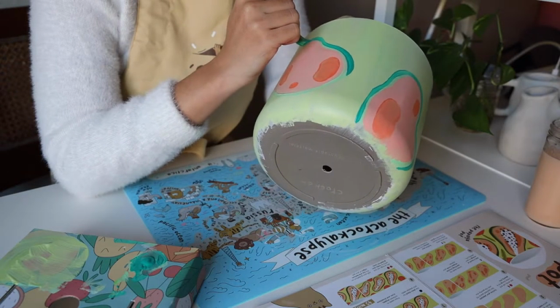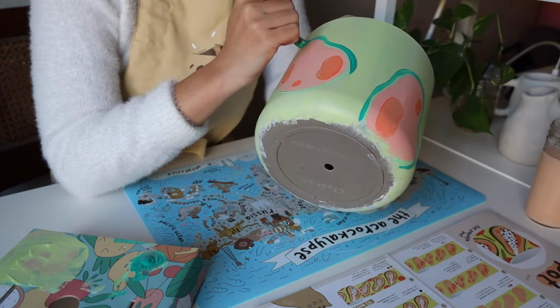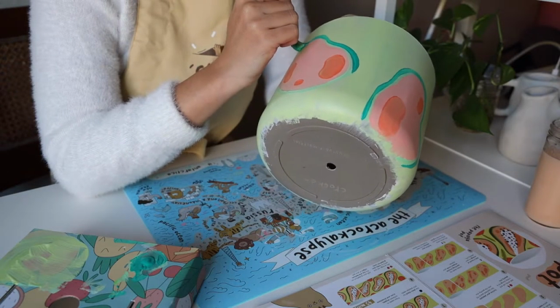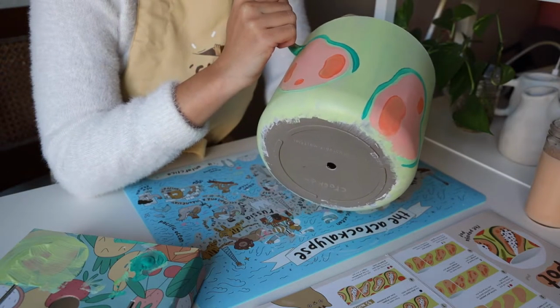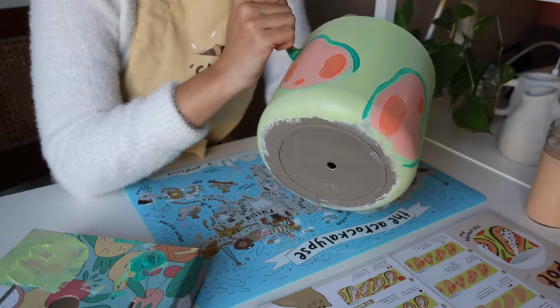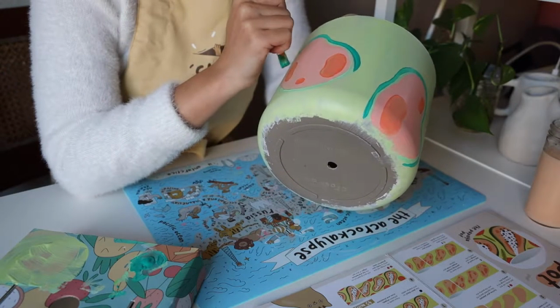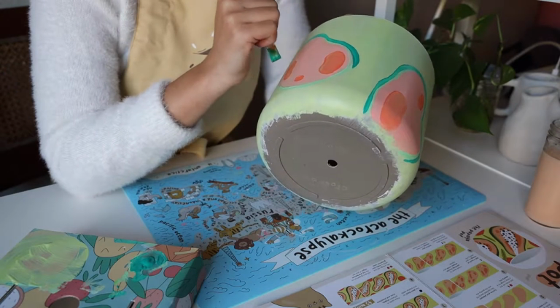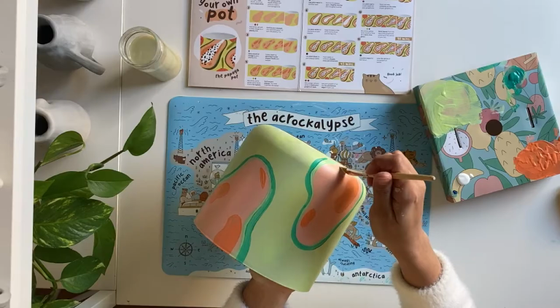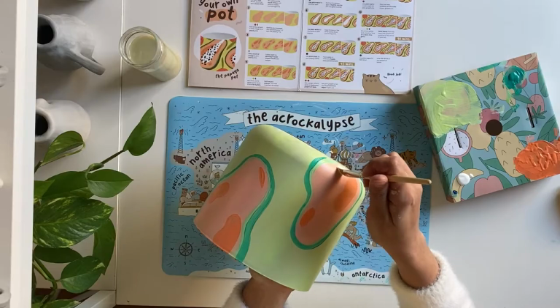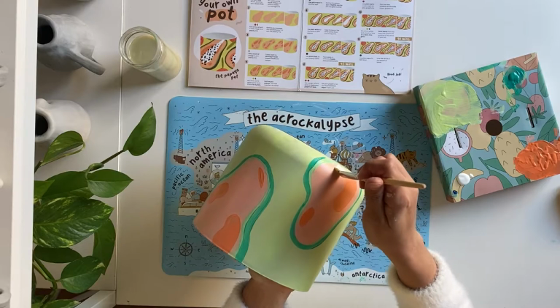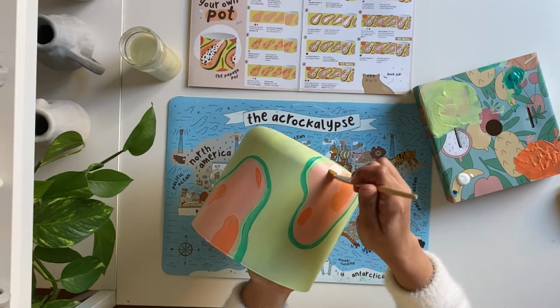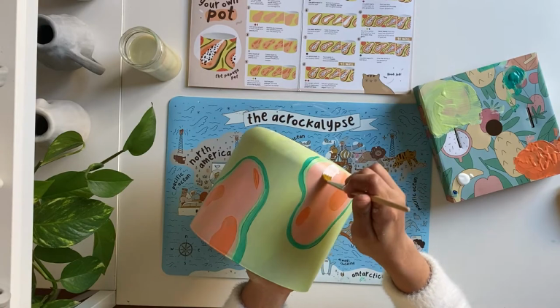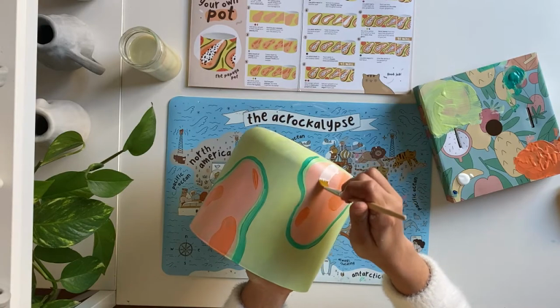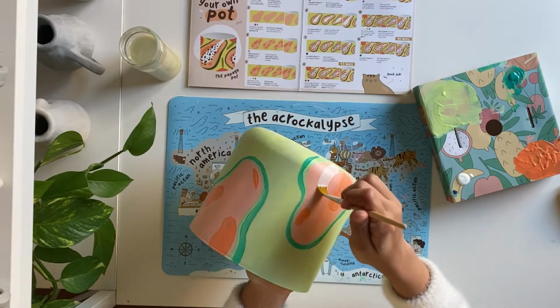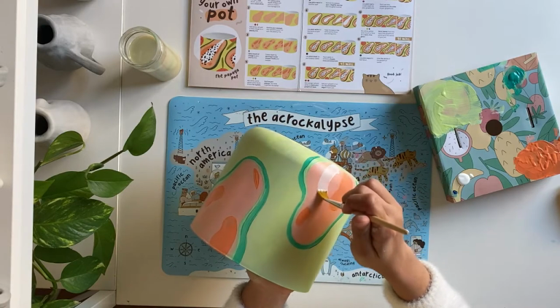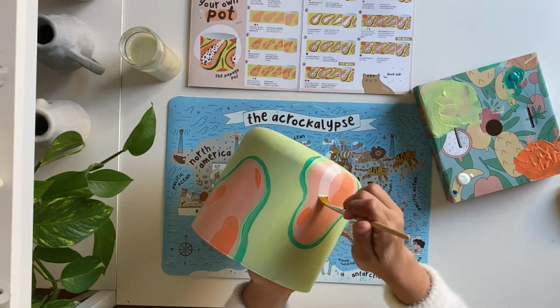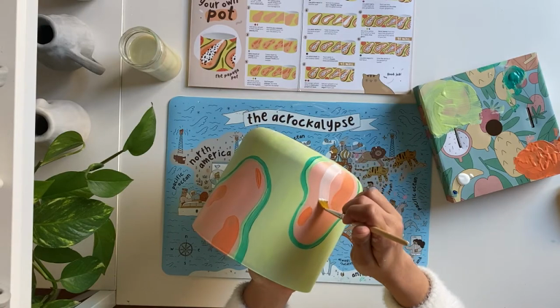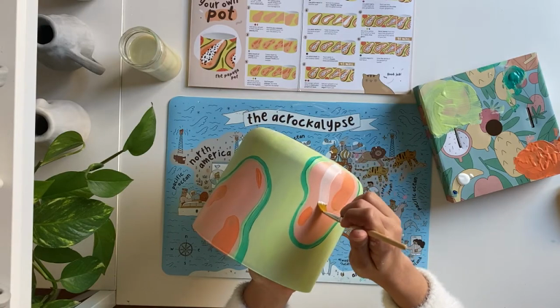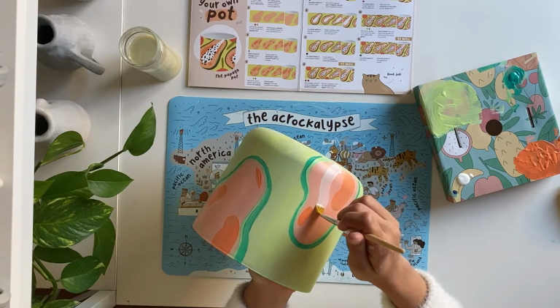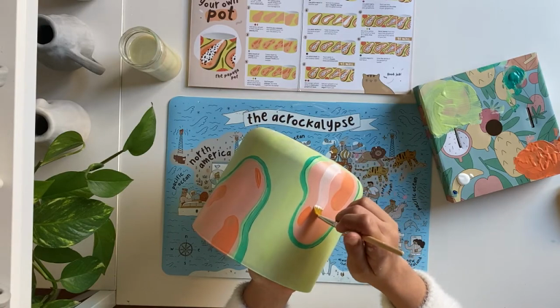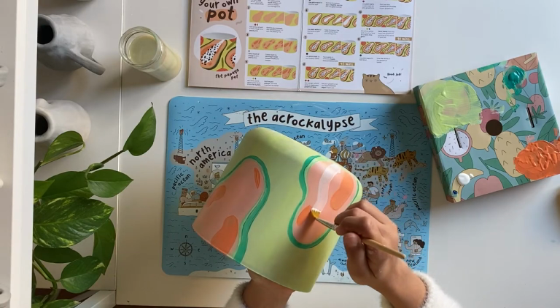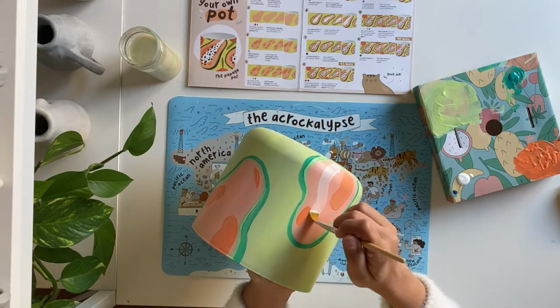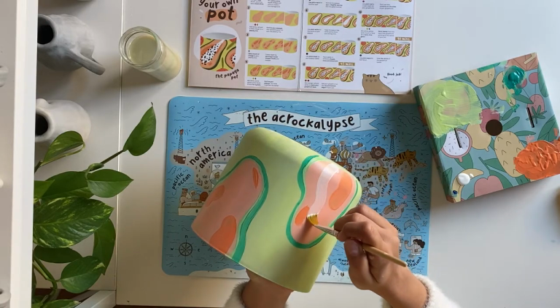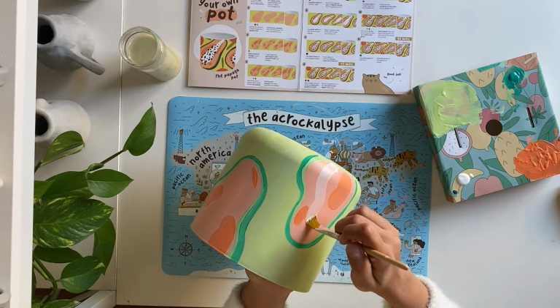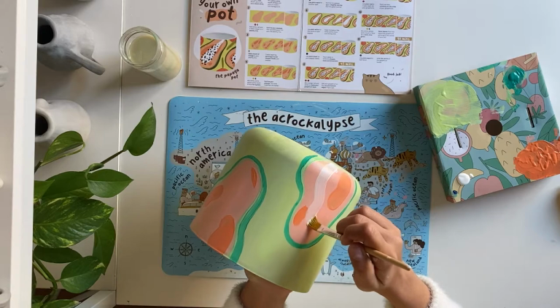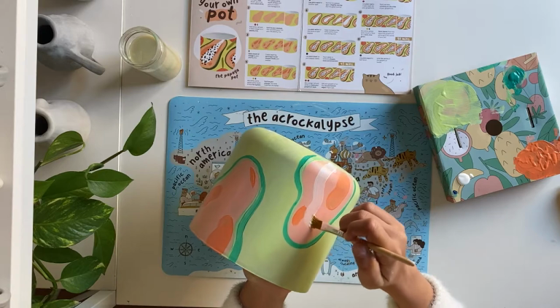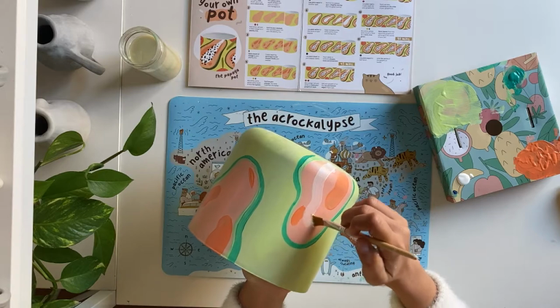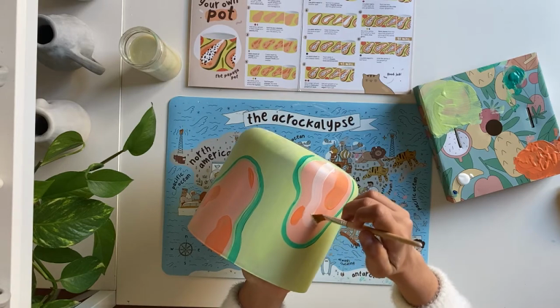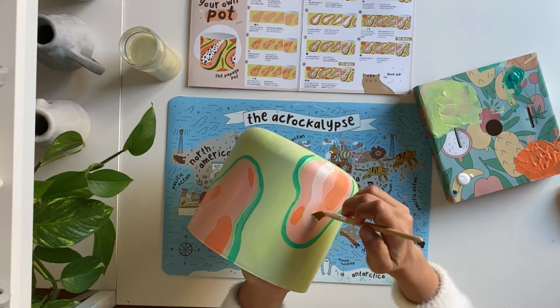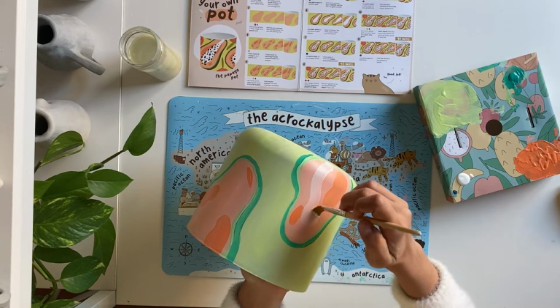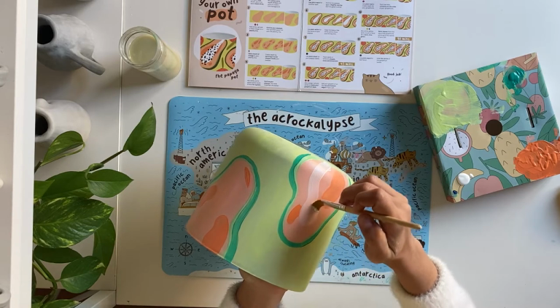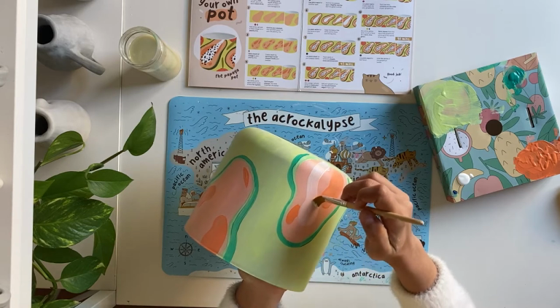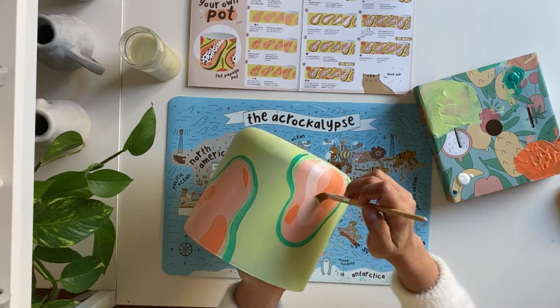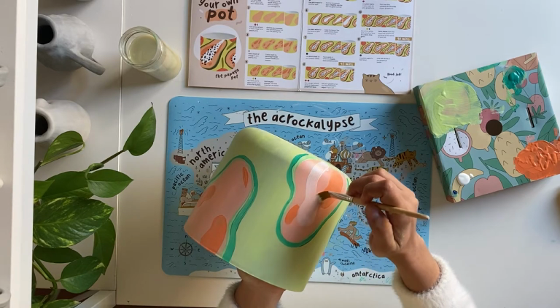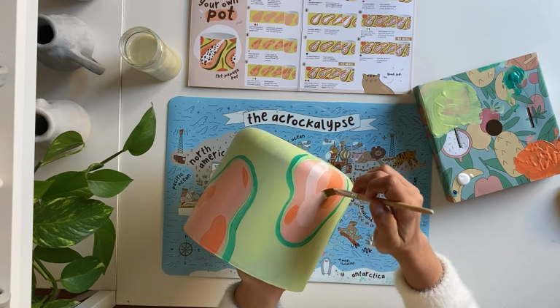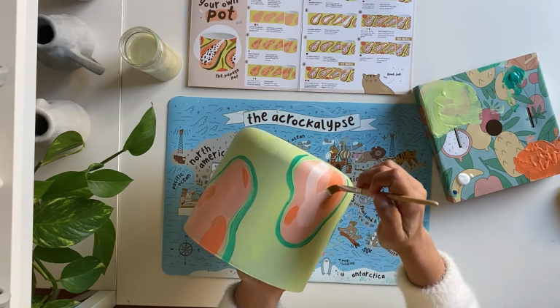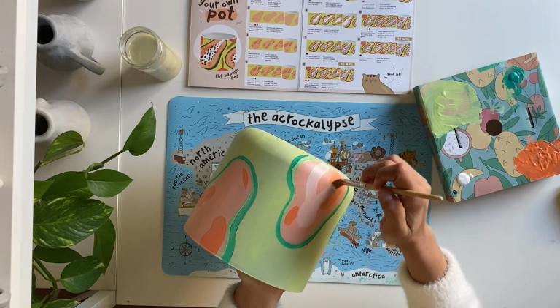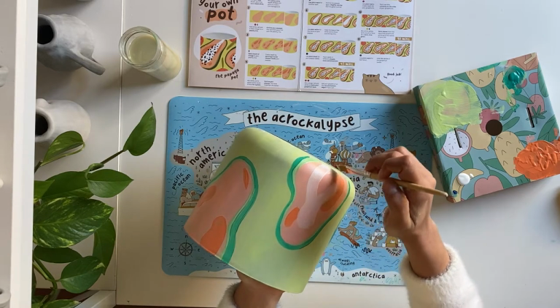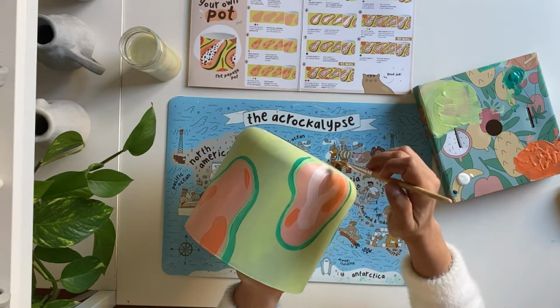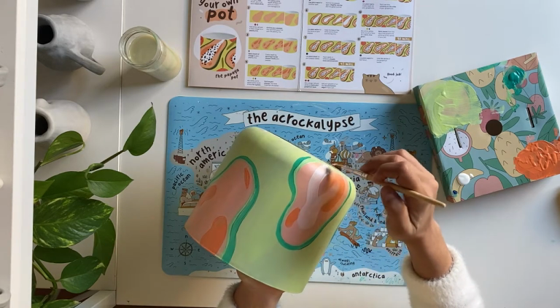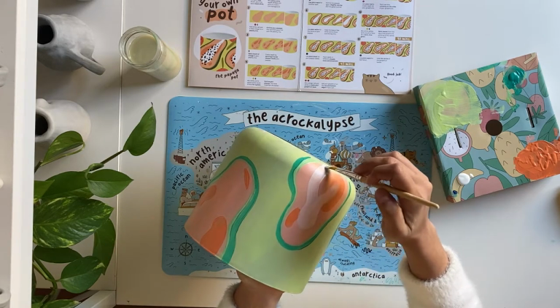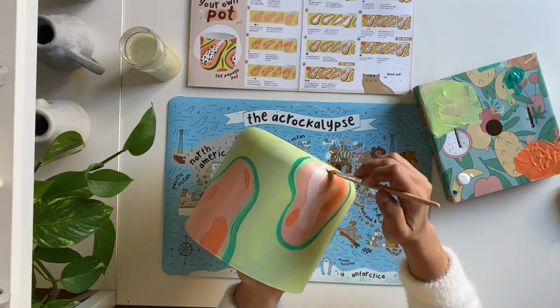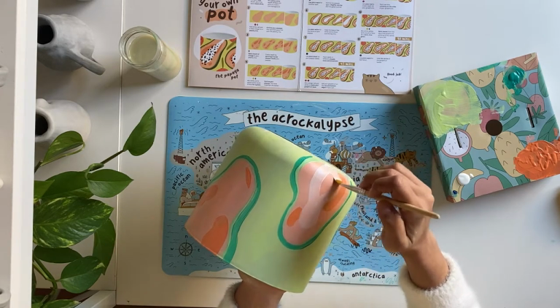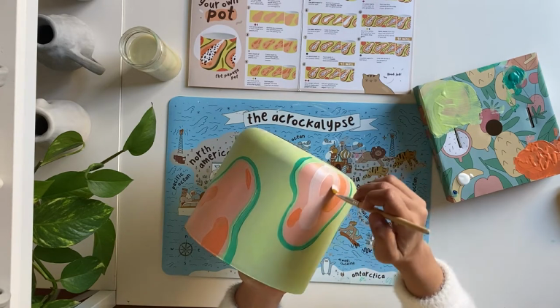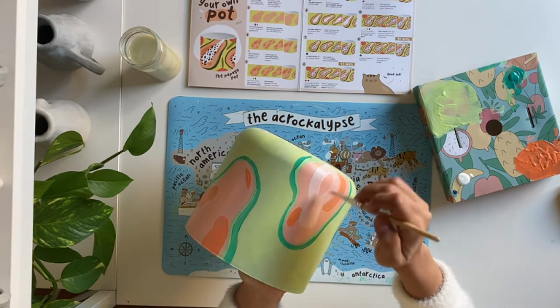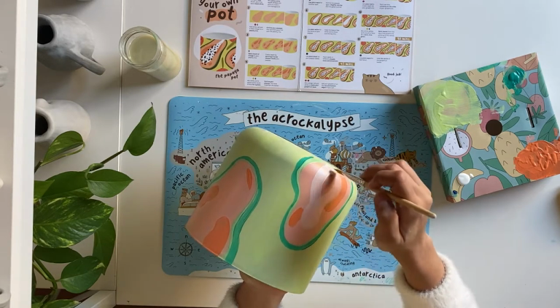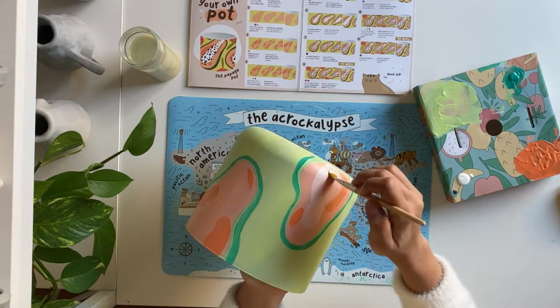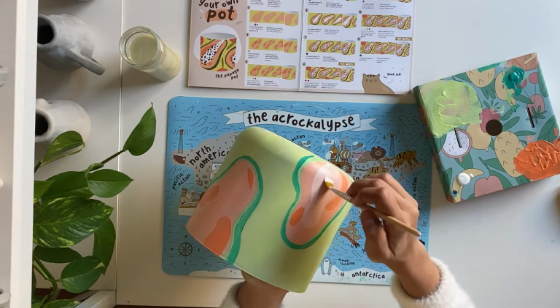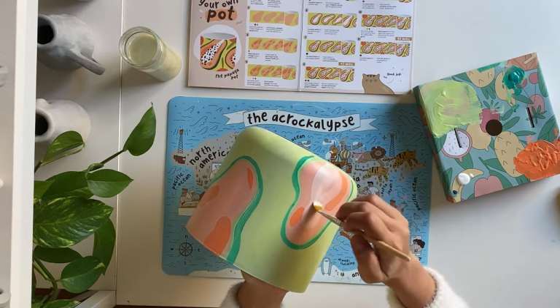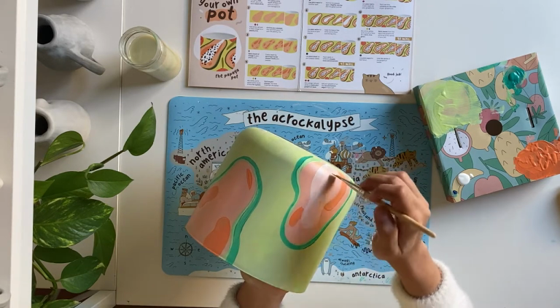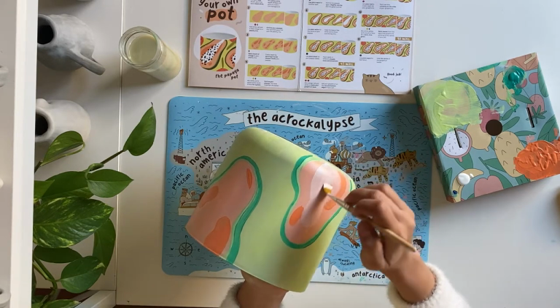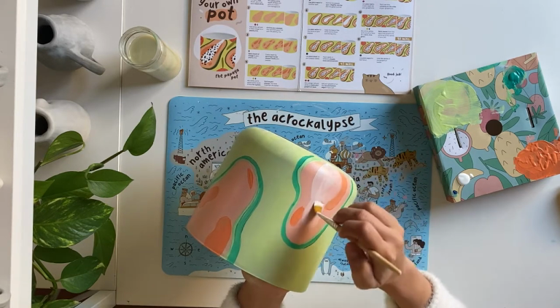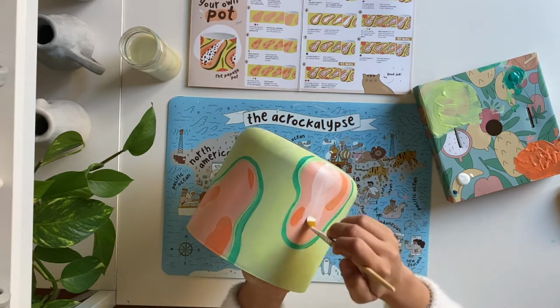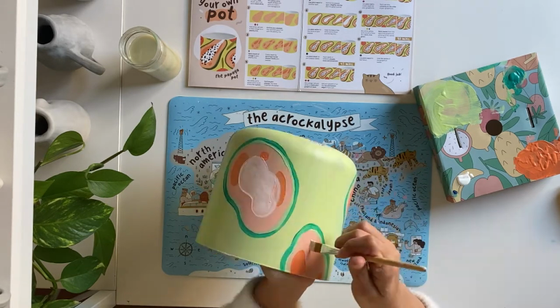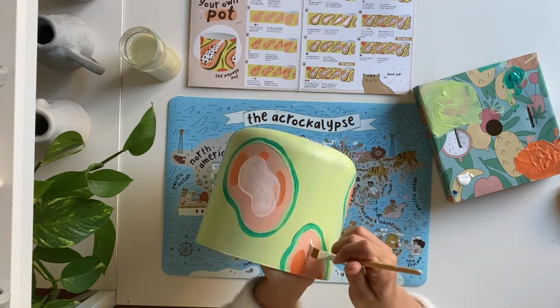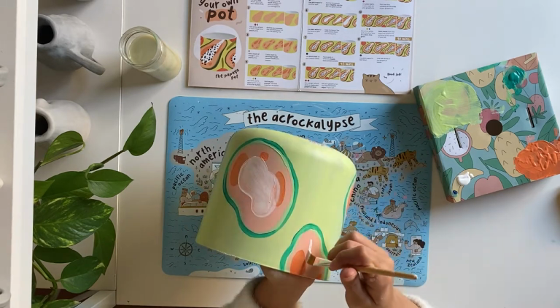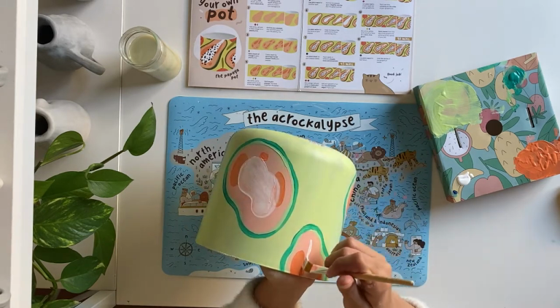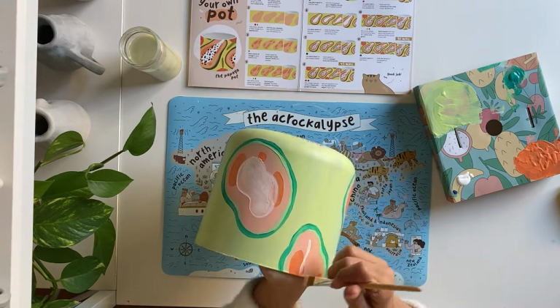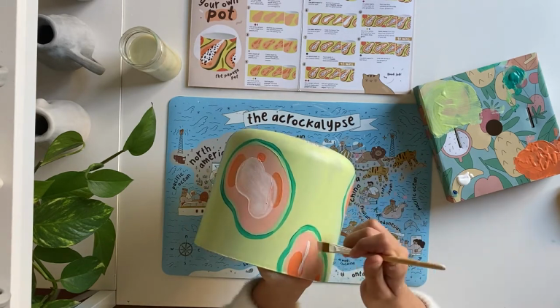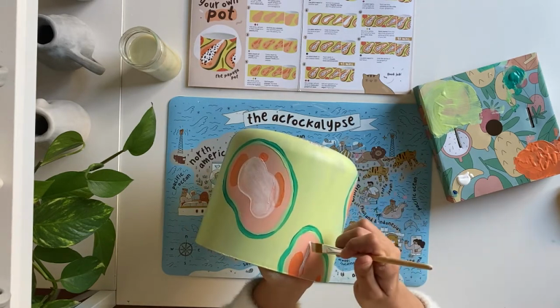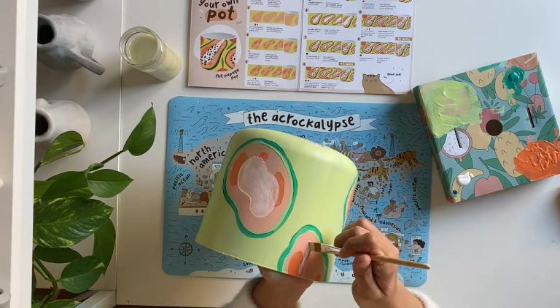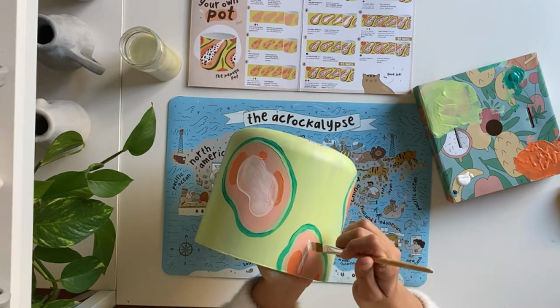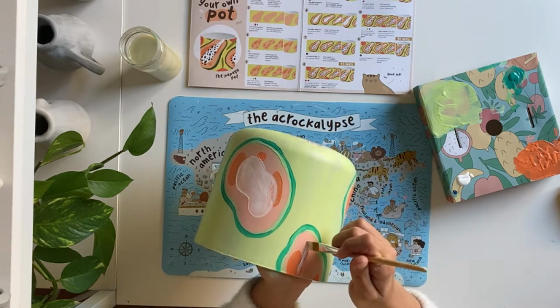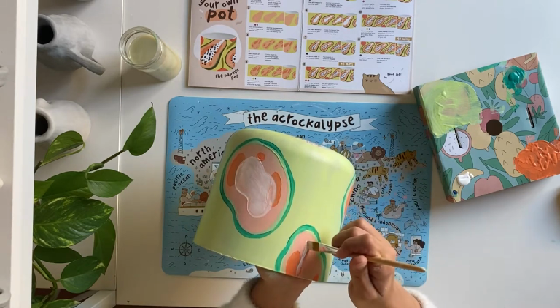For step six, we'll rinse and dry our brush and then use plain white to paint centers on our papayas.